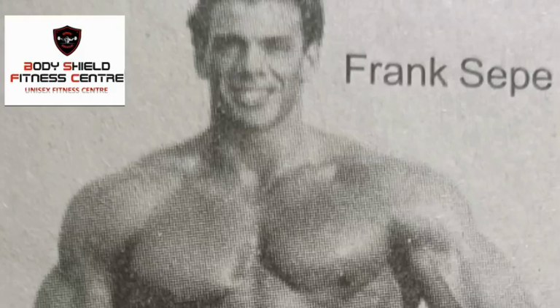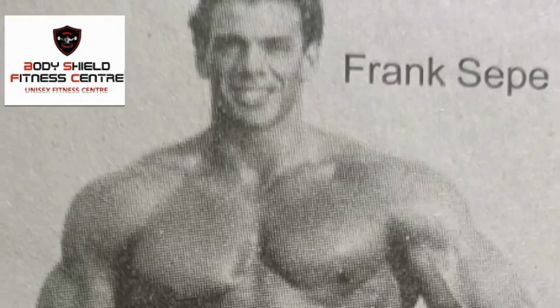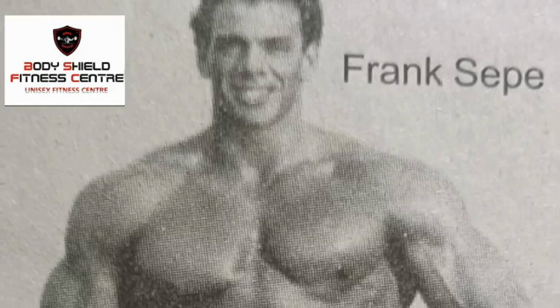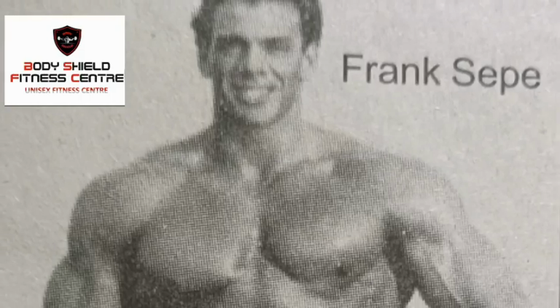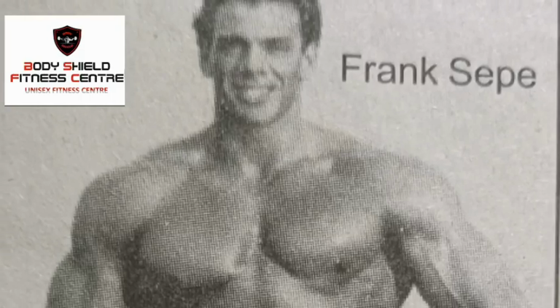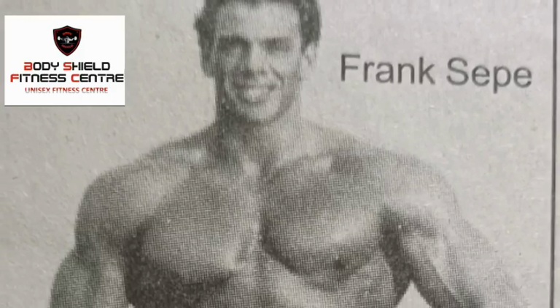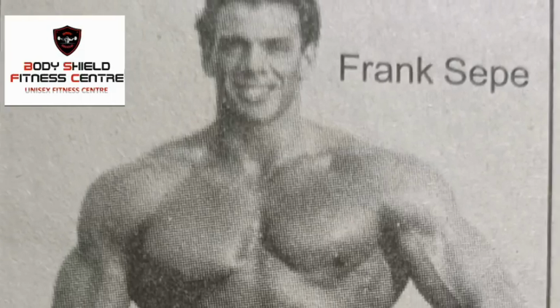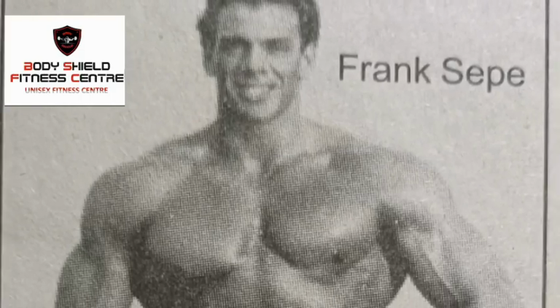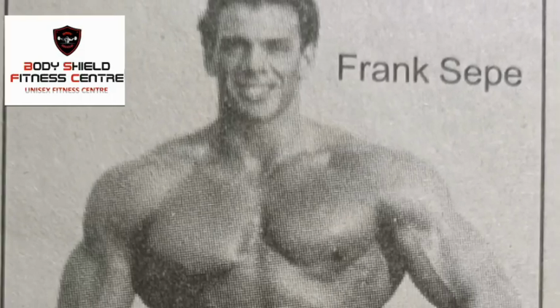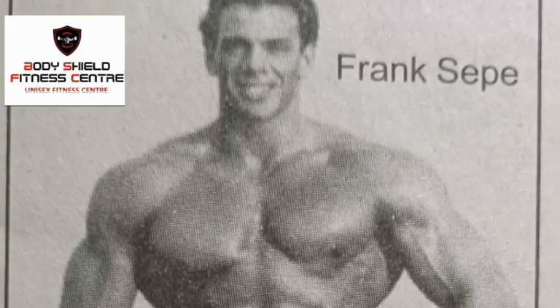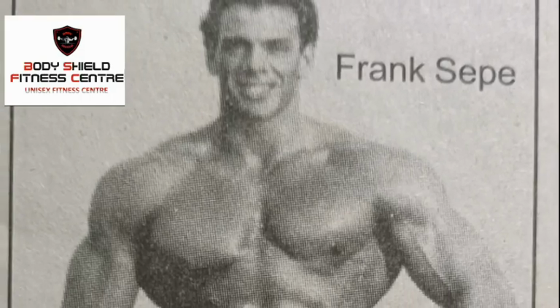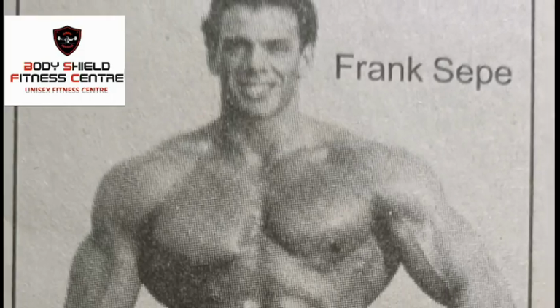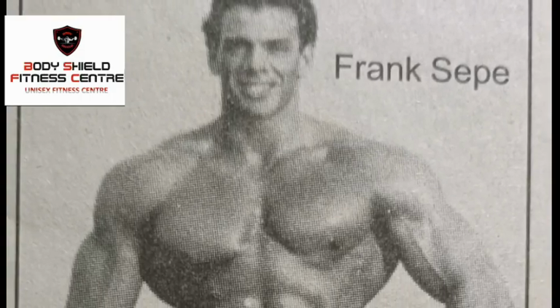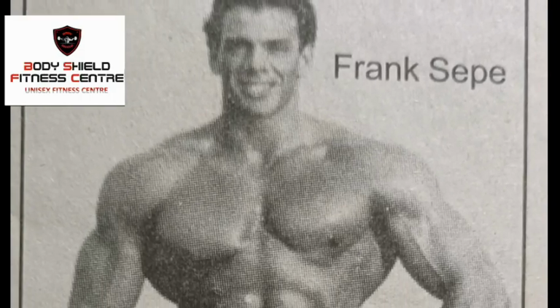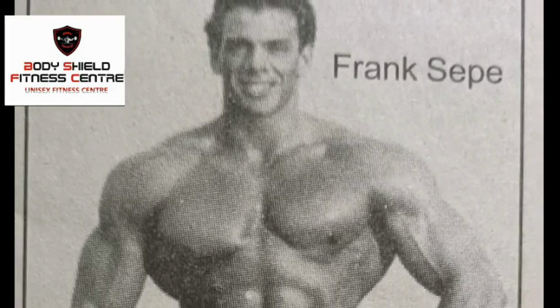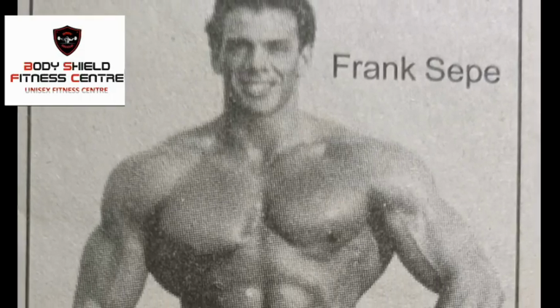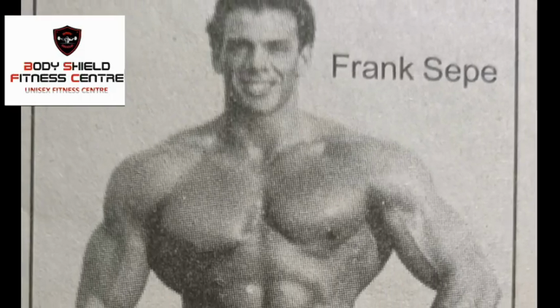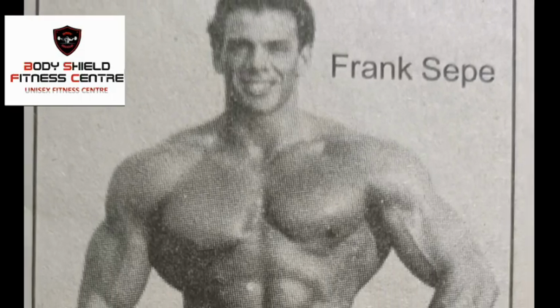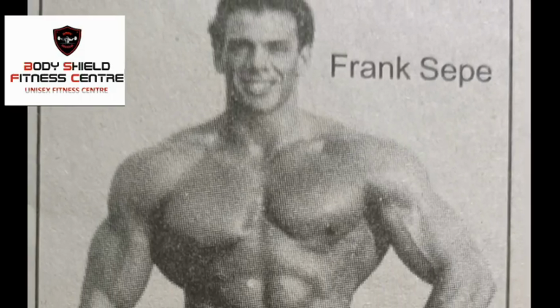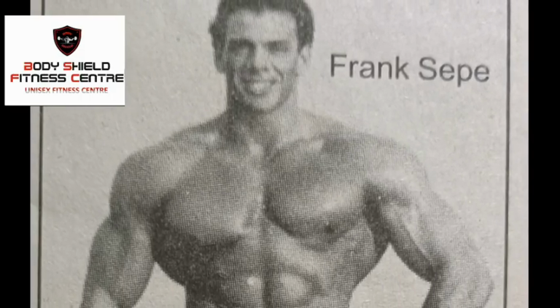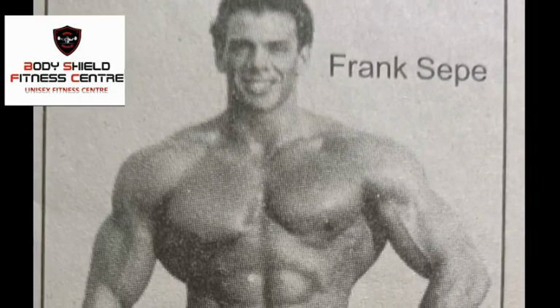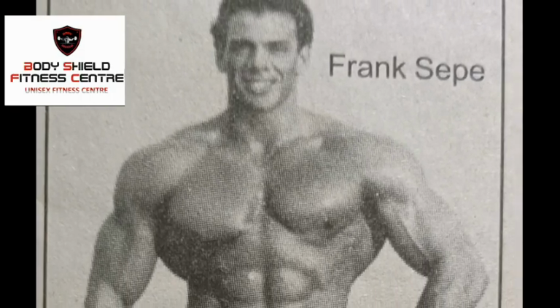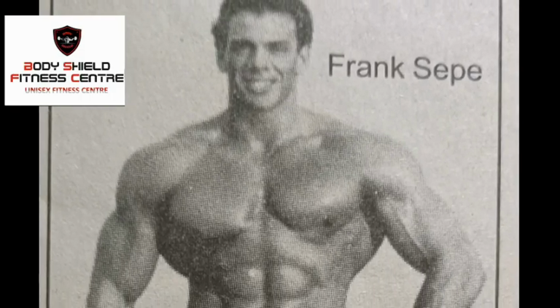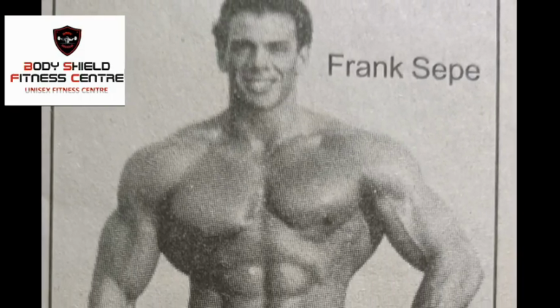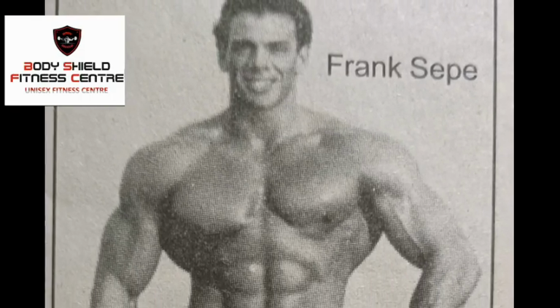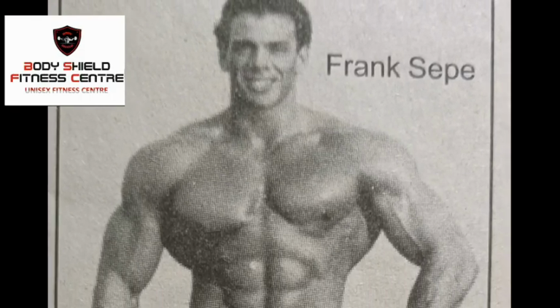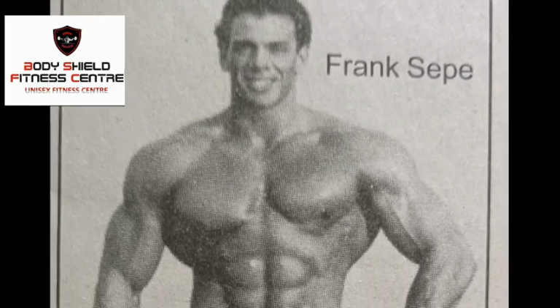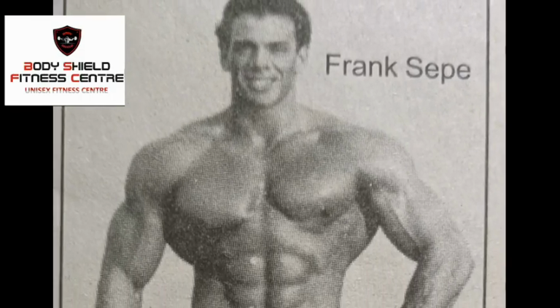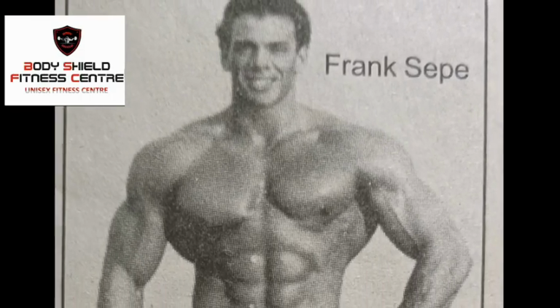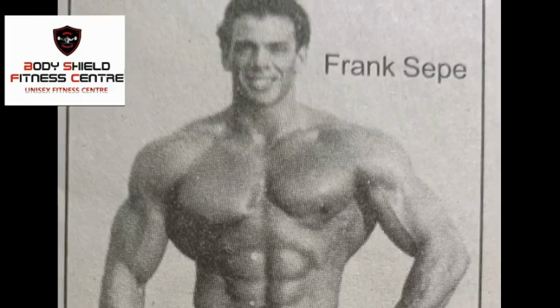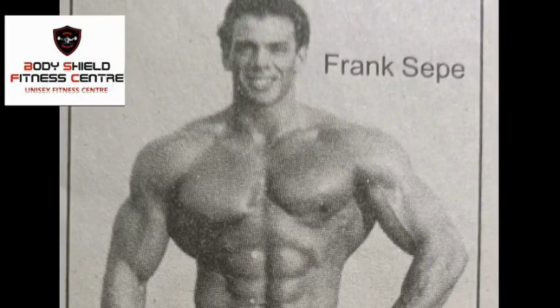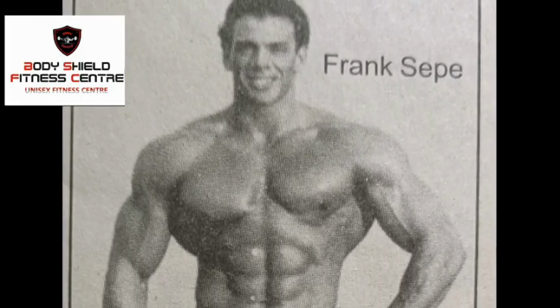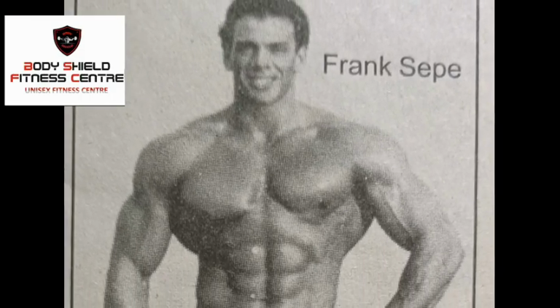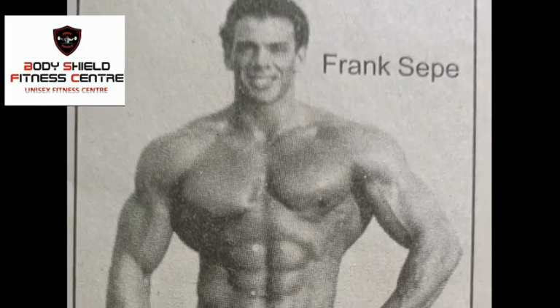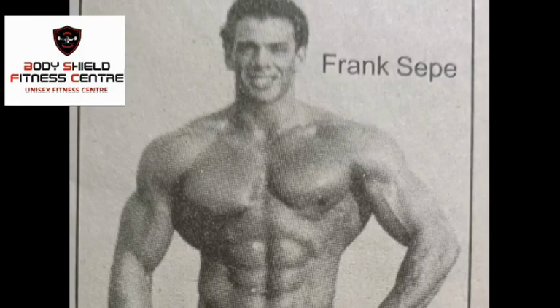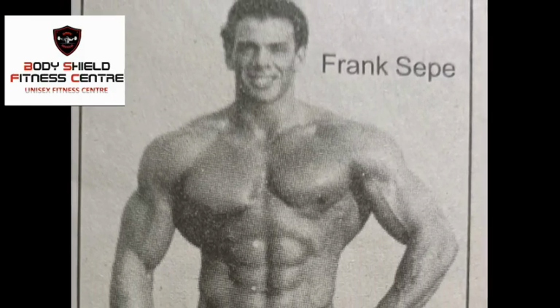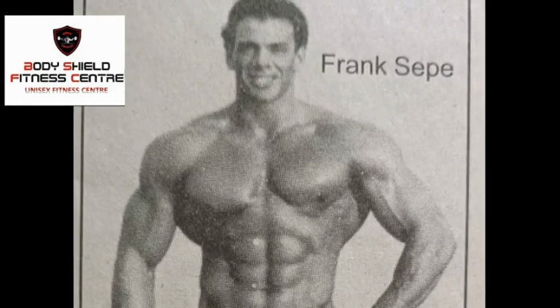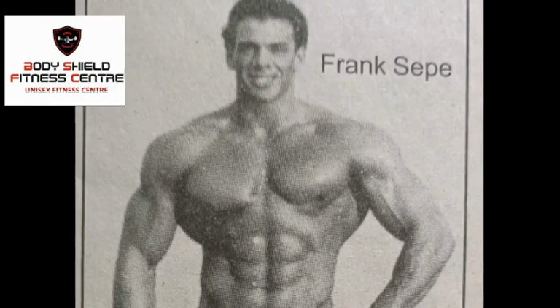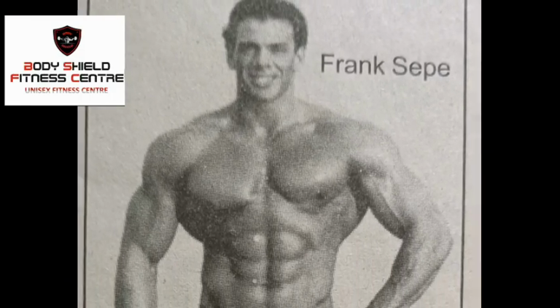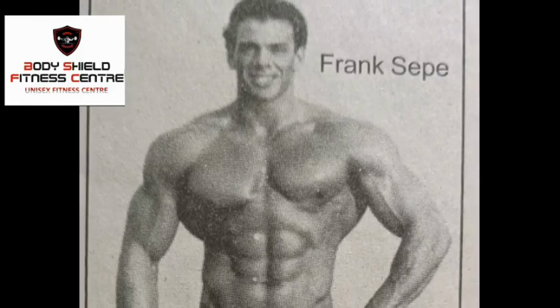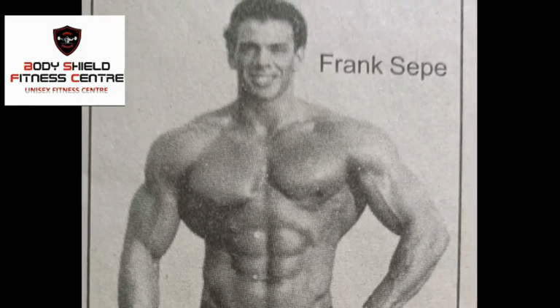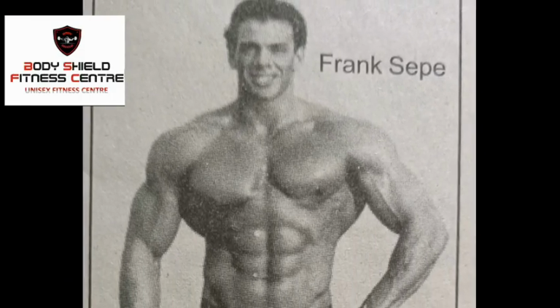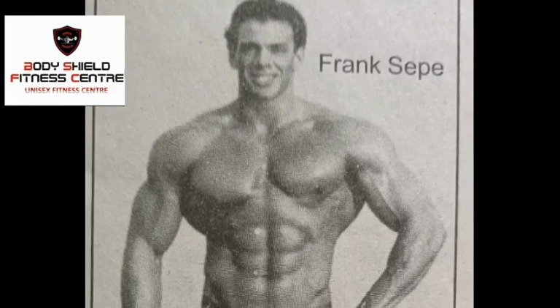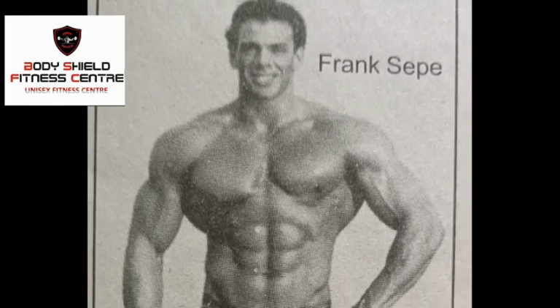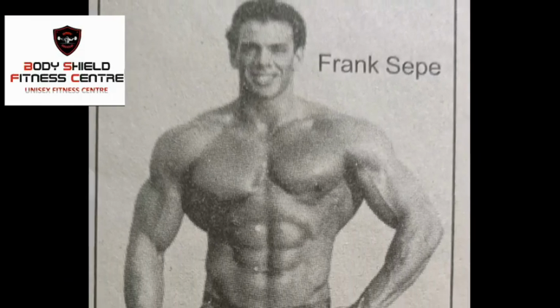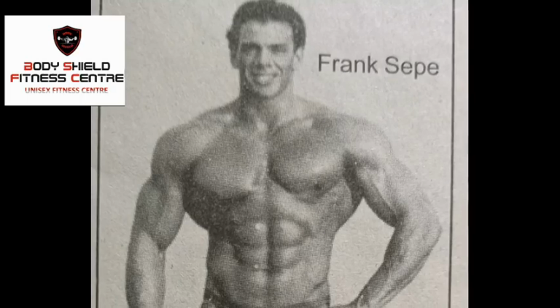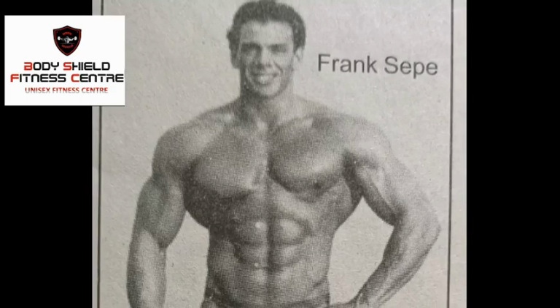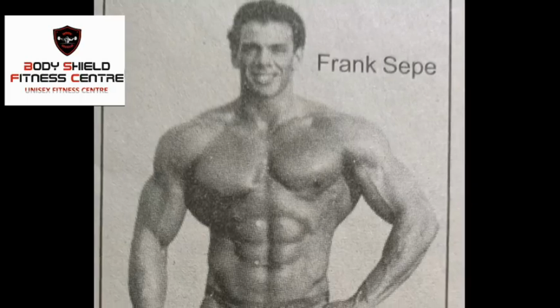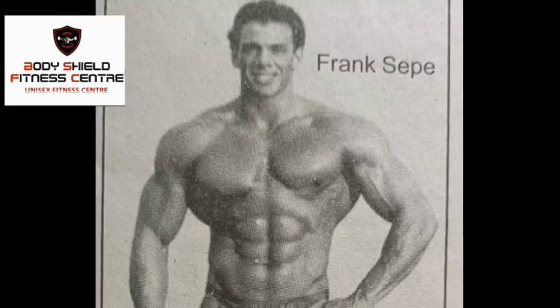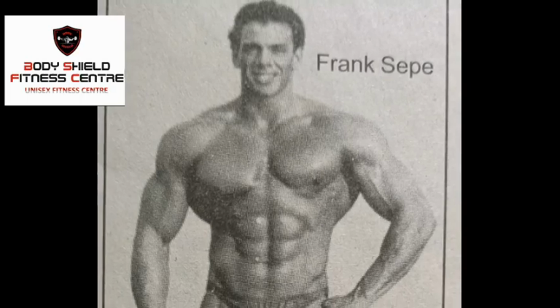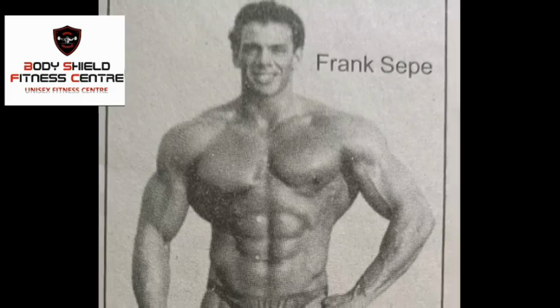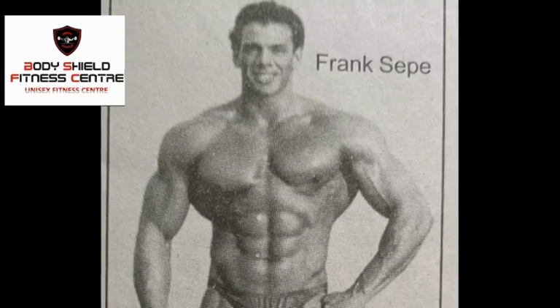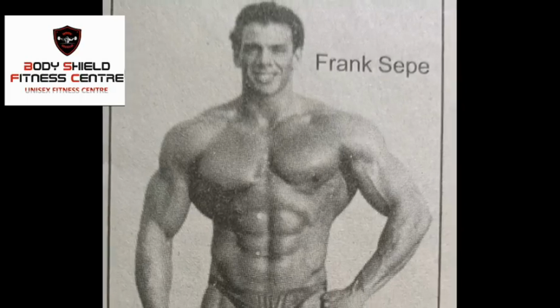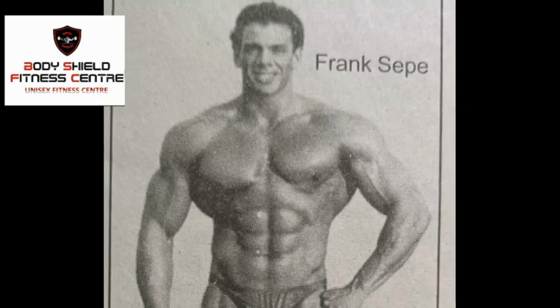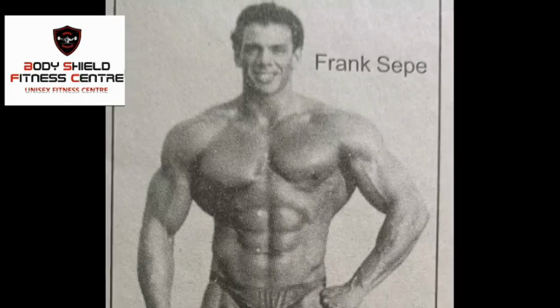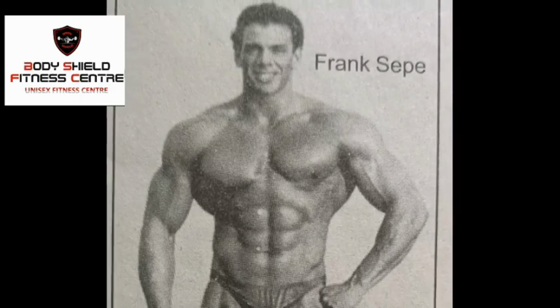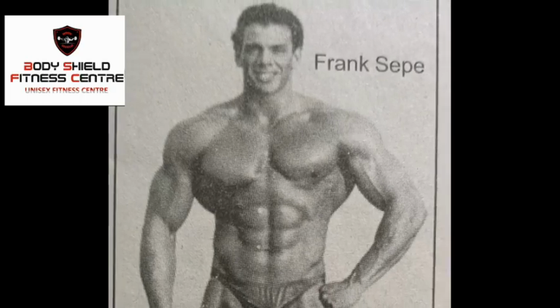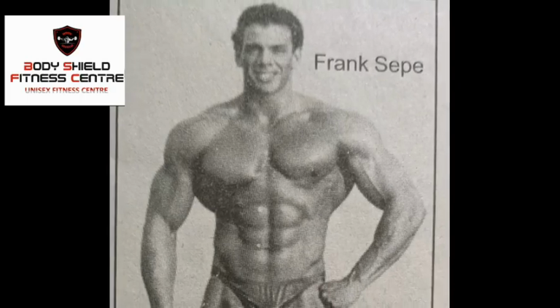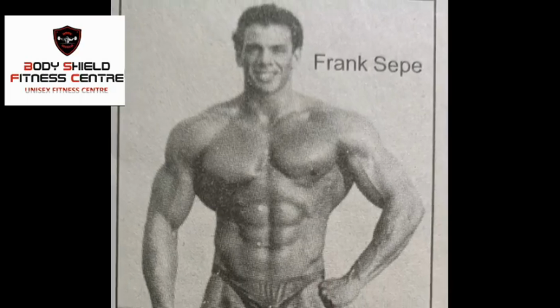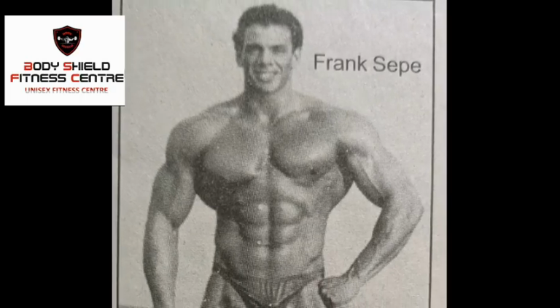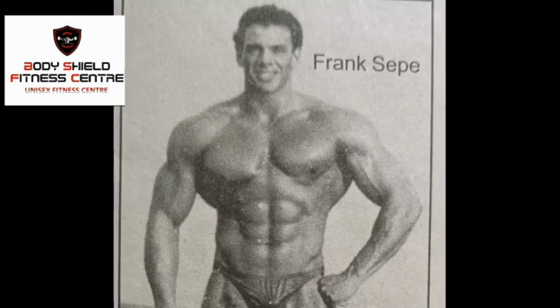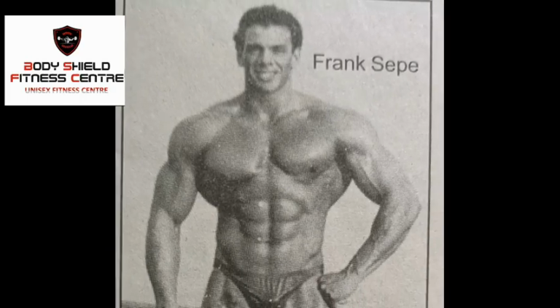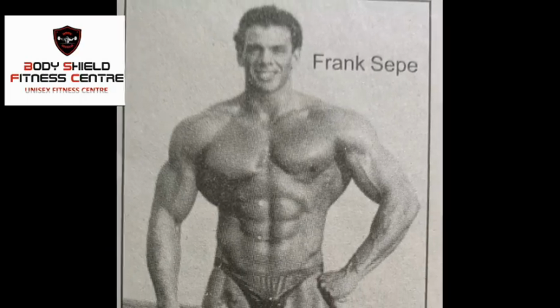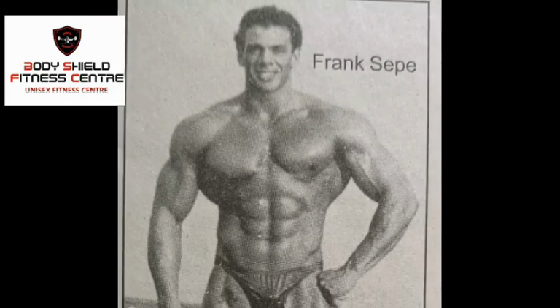Hi friends! Welcome! I am Jim Shiva. Let's talk about a bodybuilder — Frank Seppi.